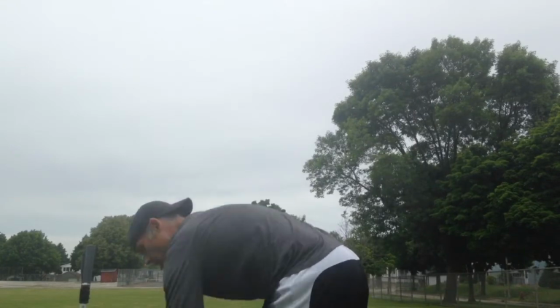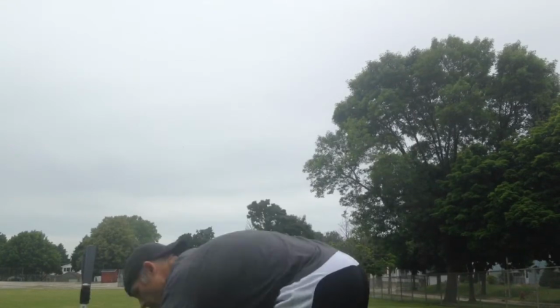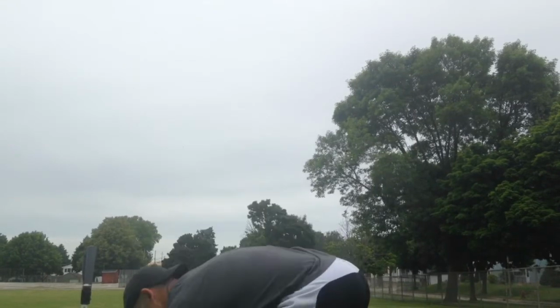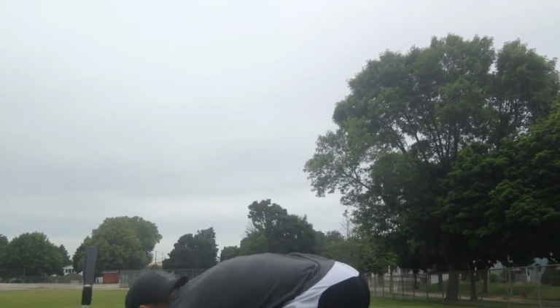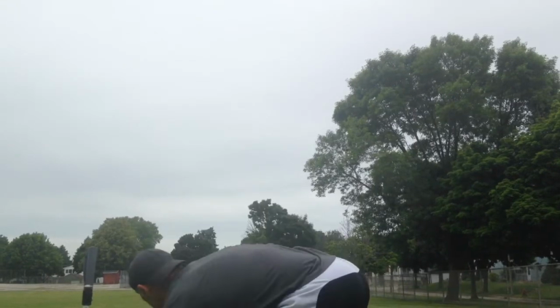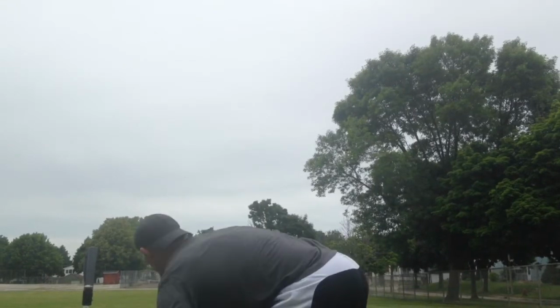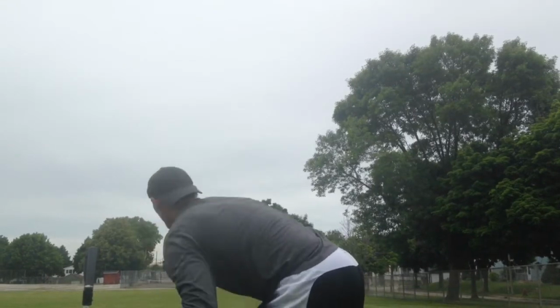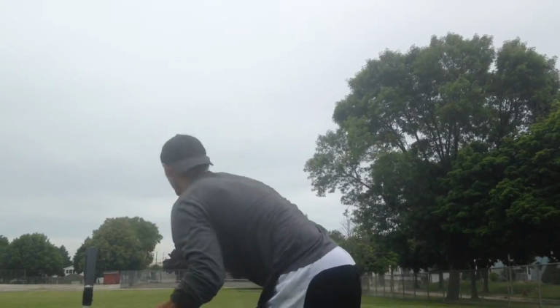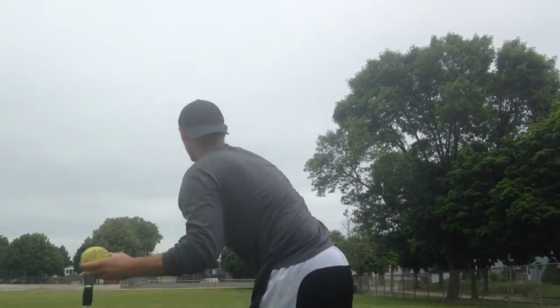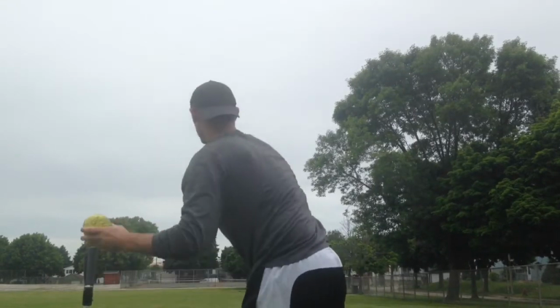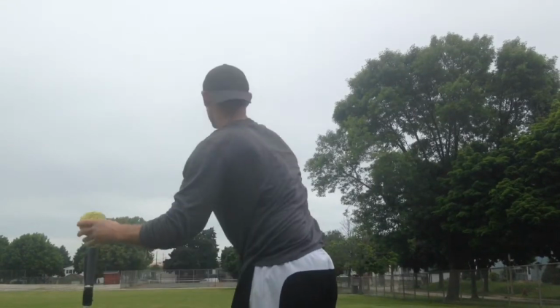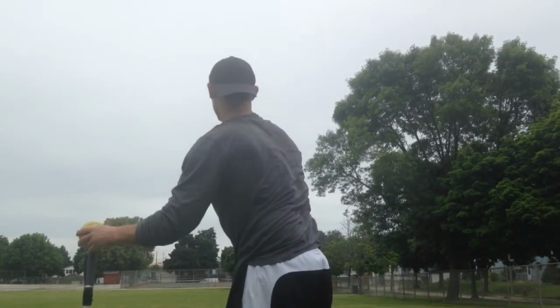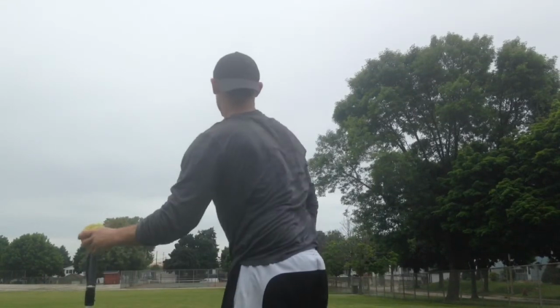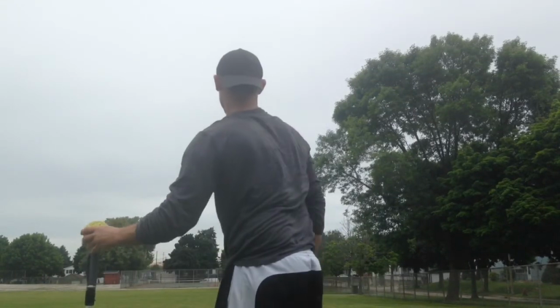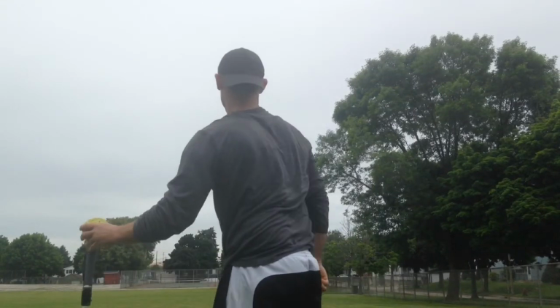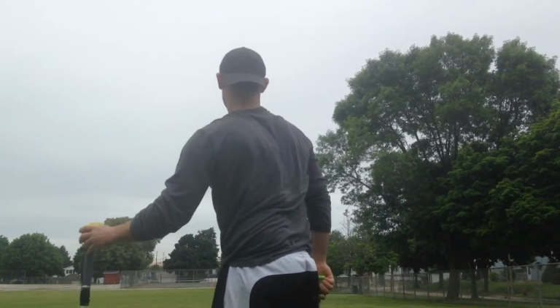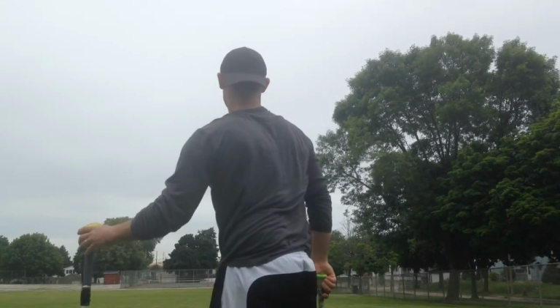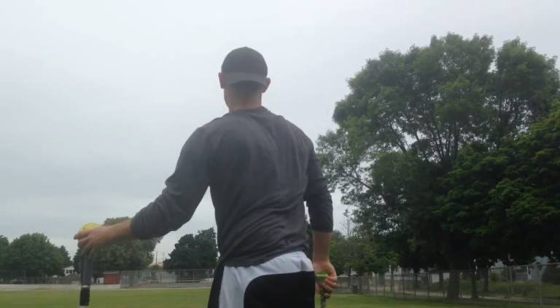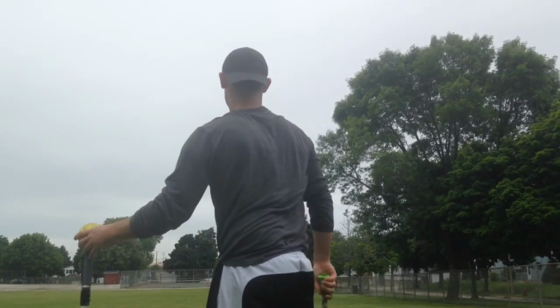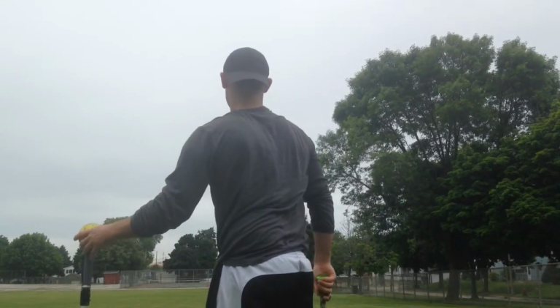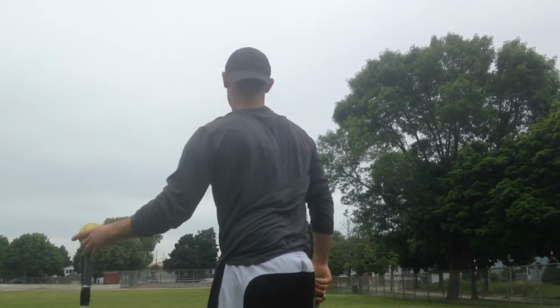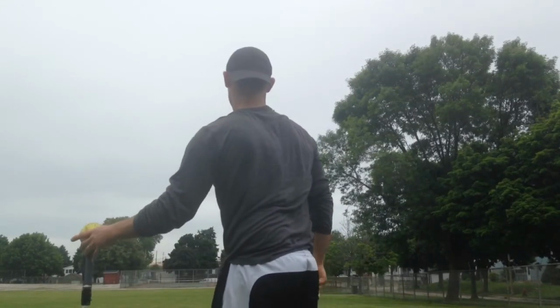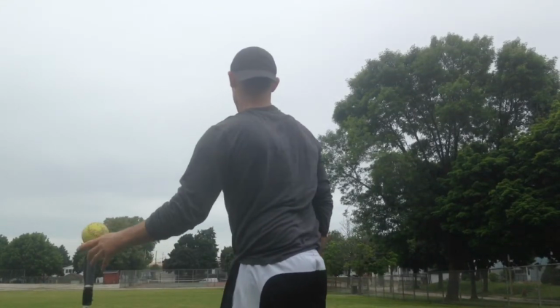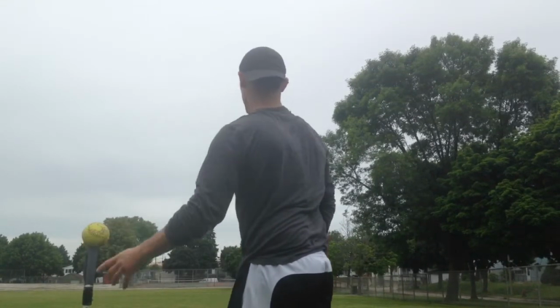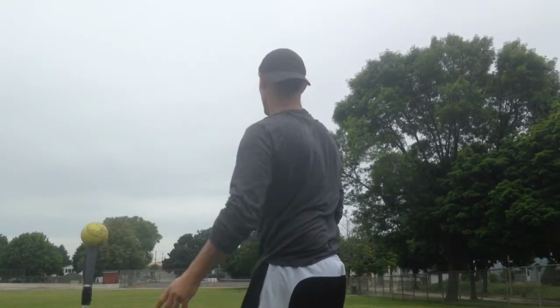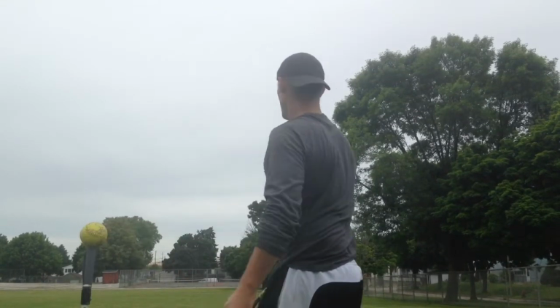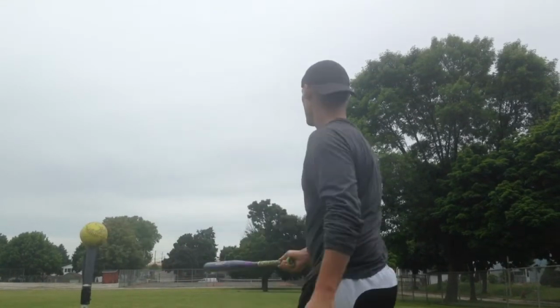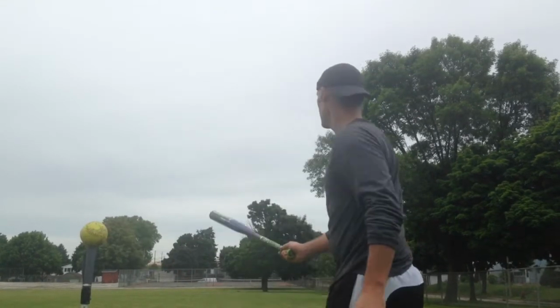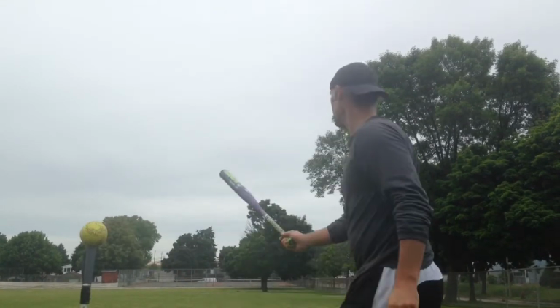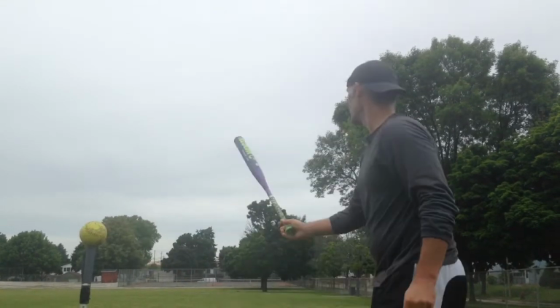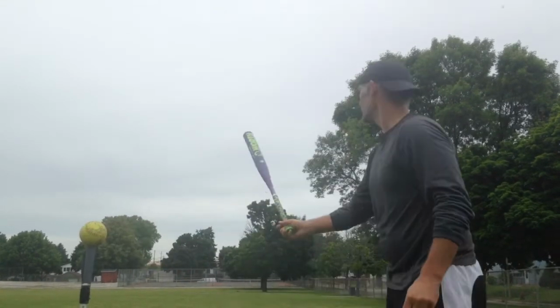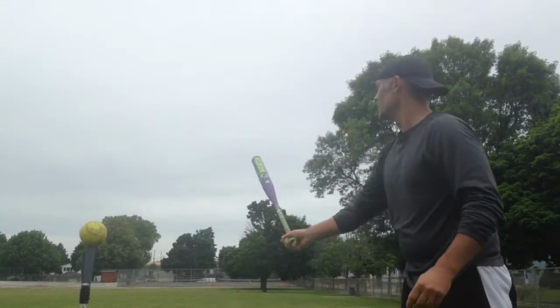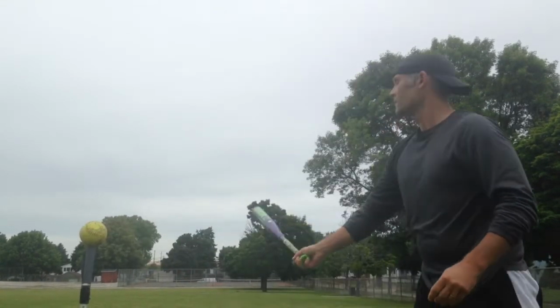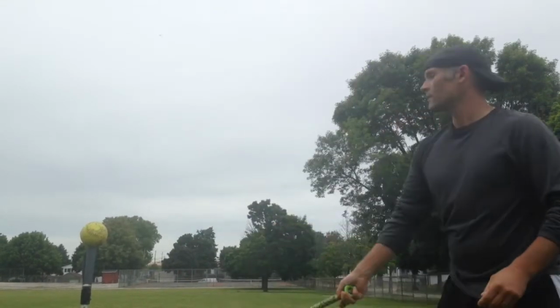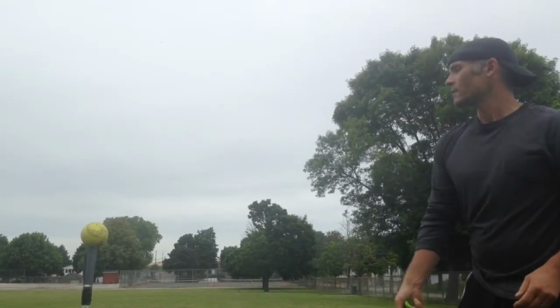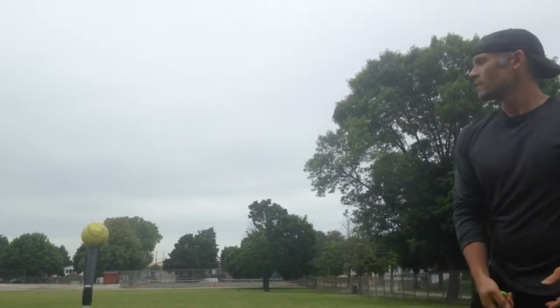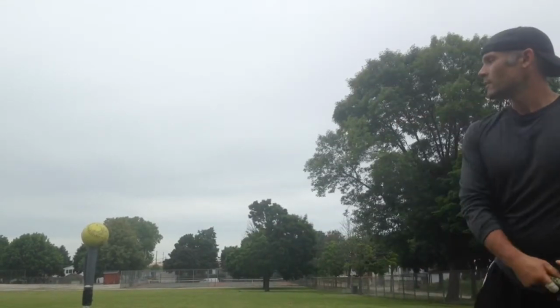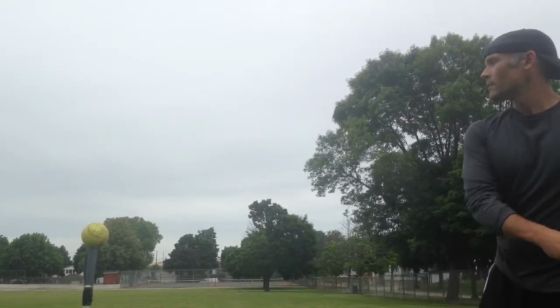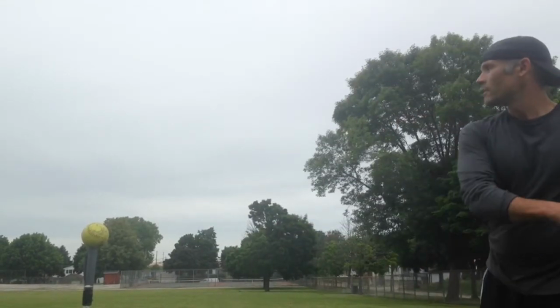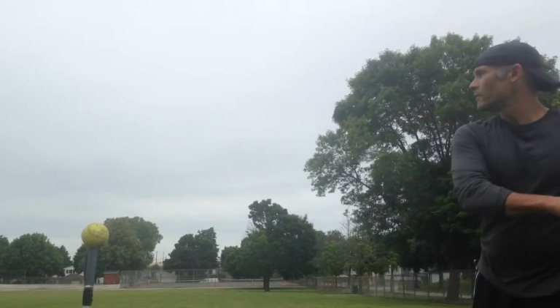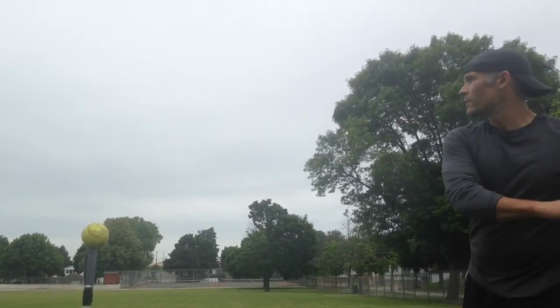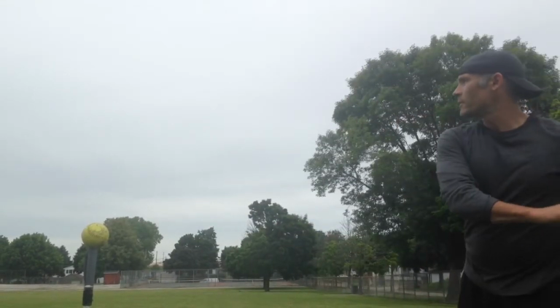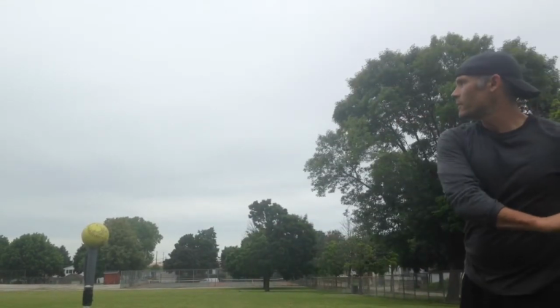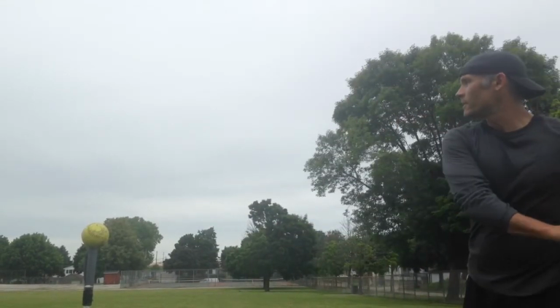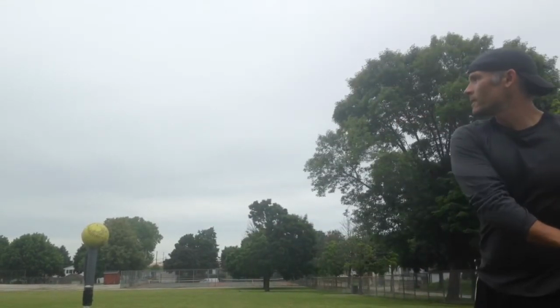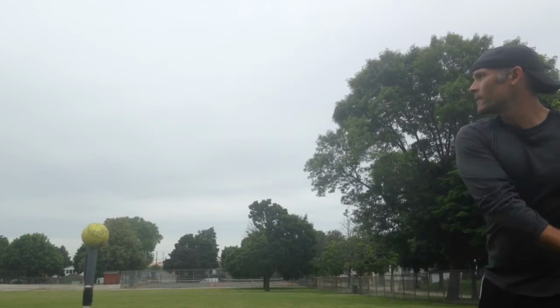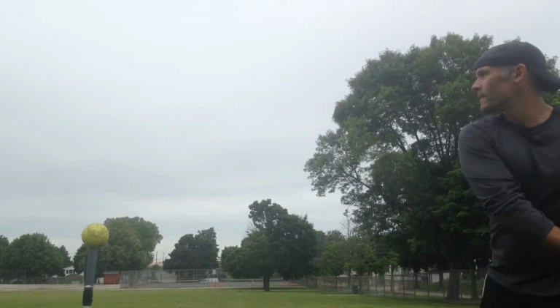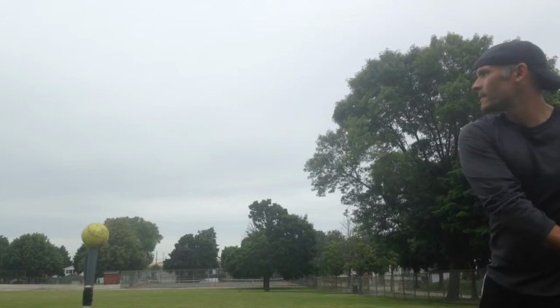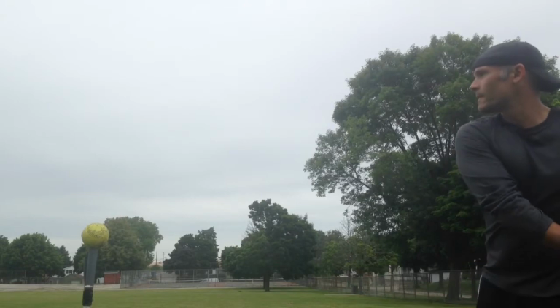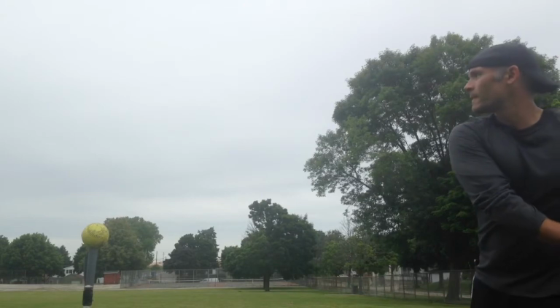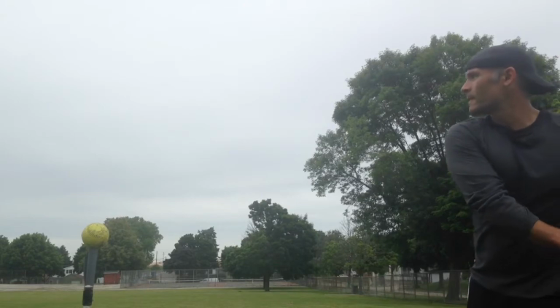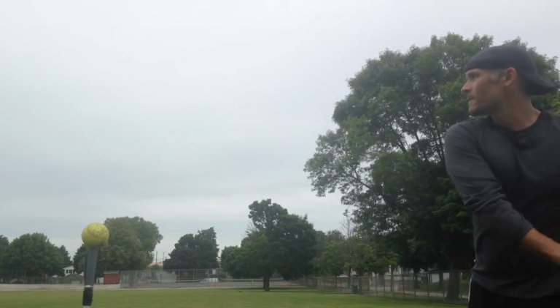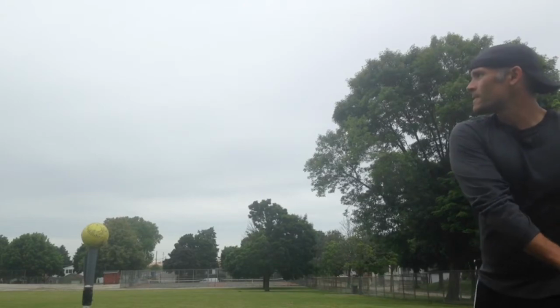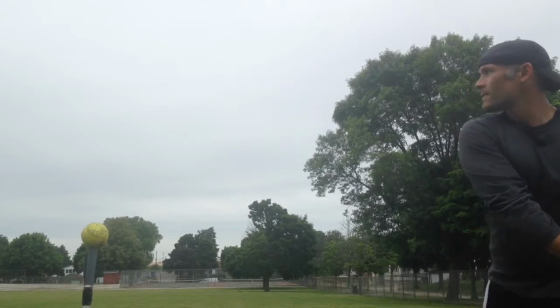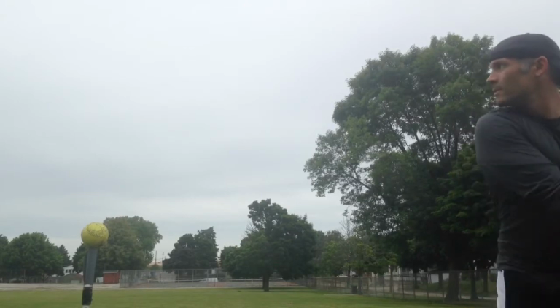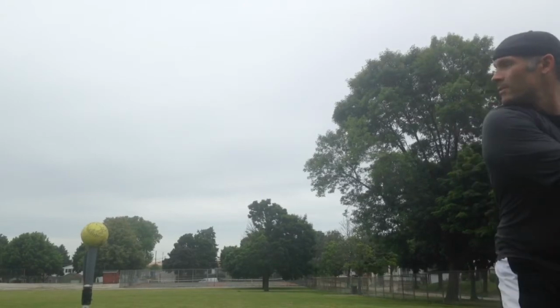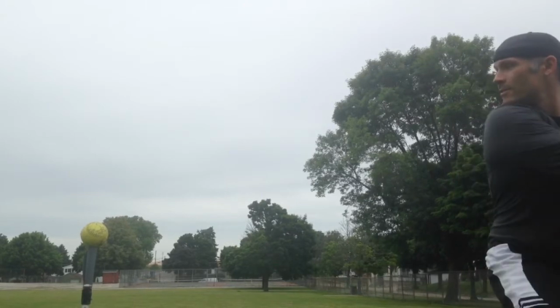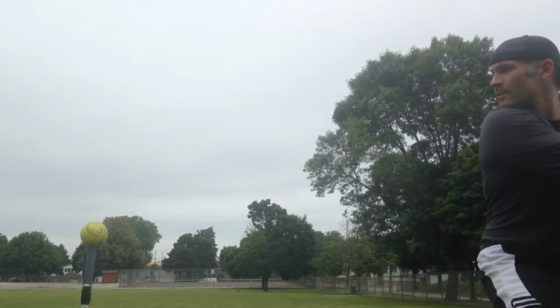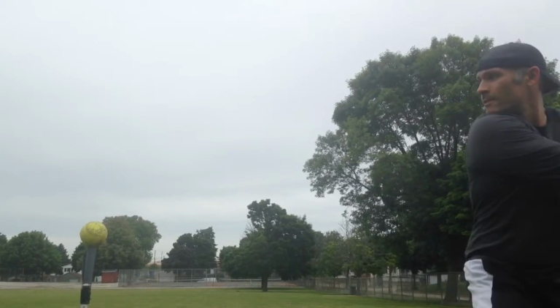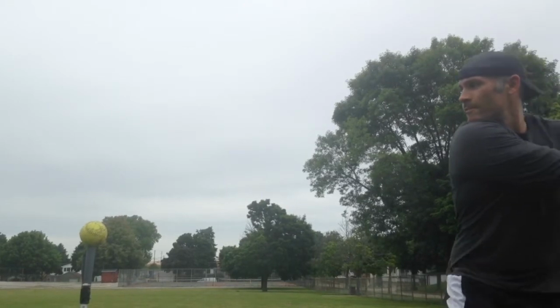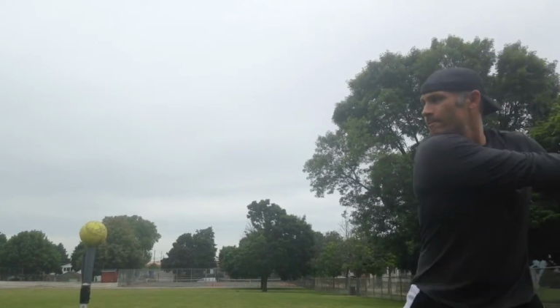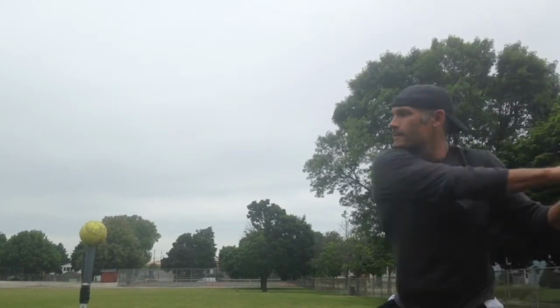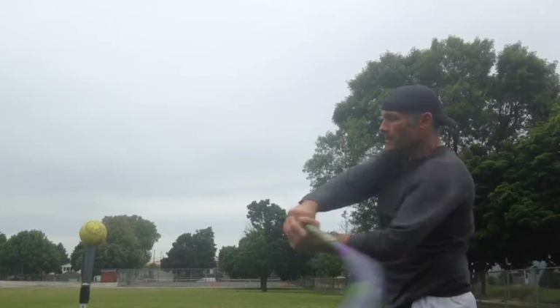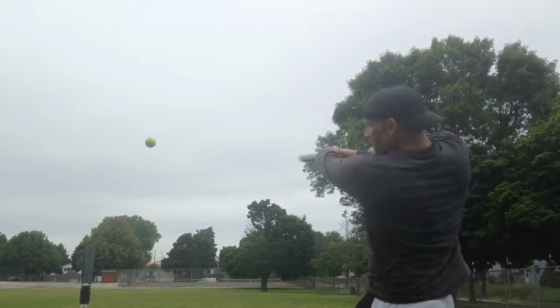Now the feel is great for me. It's got a thicker handle knob which I like — not quite as comfortable as the DeMarini Insane and Juggie.